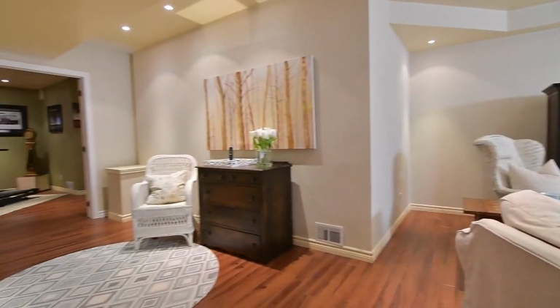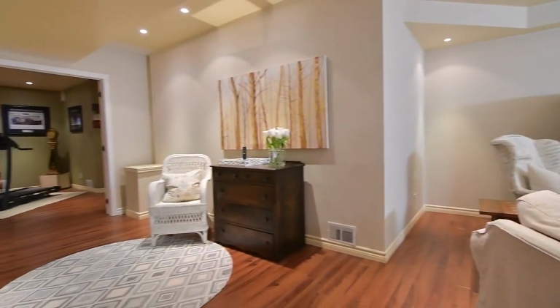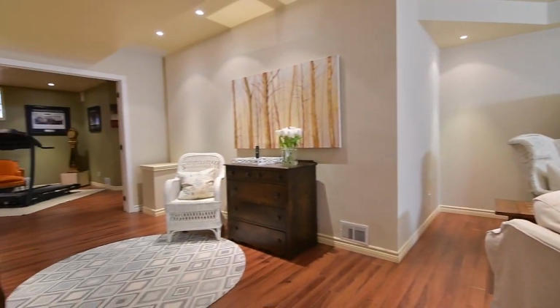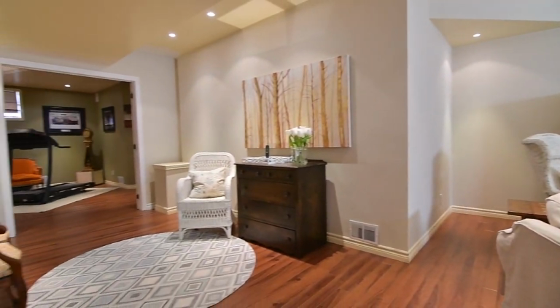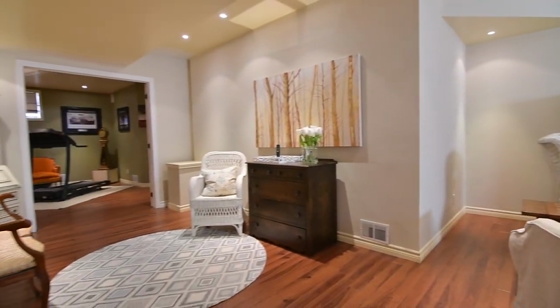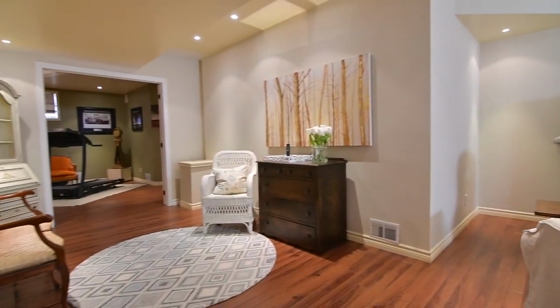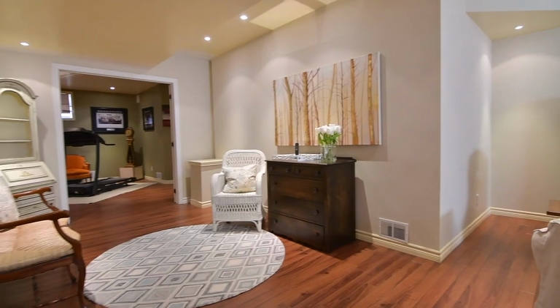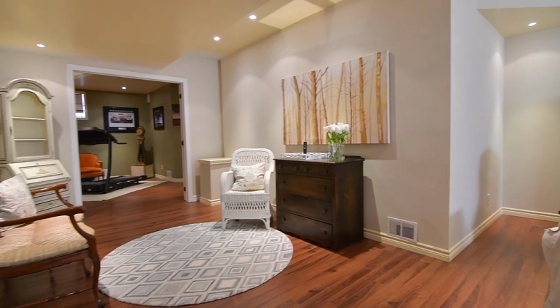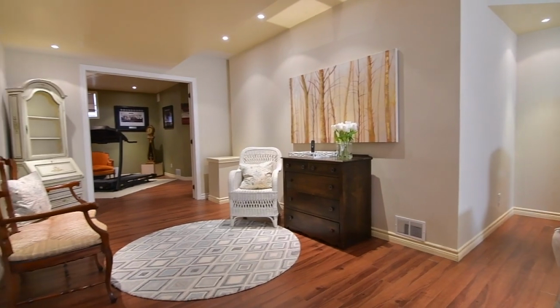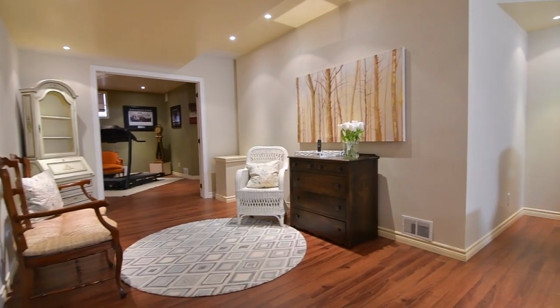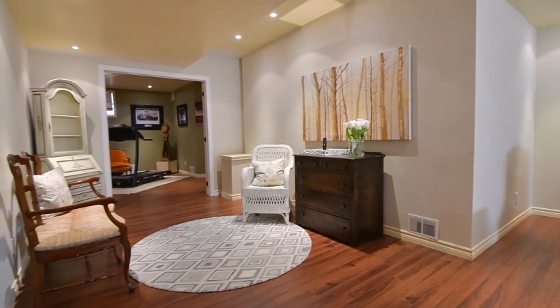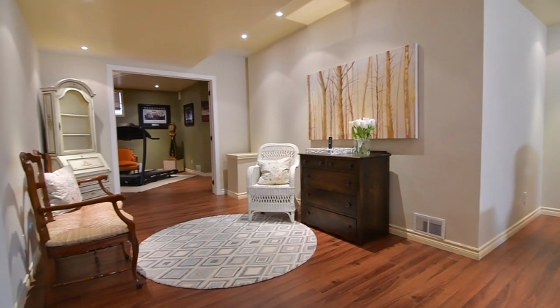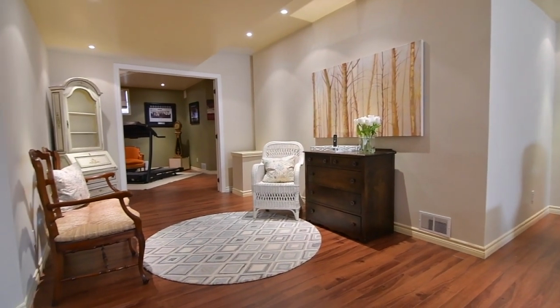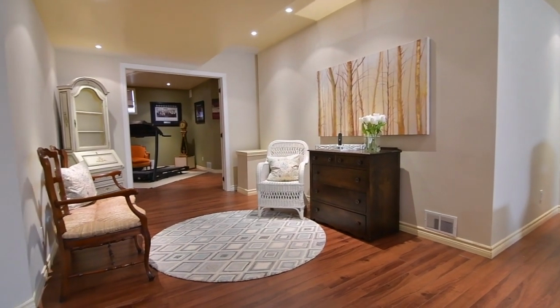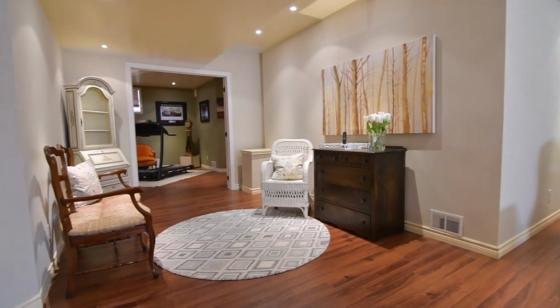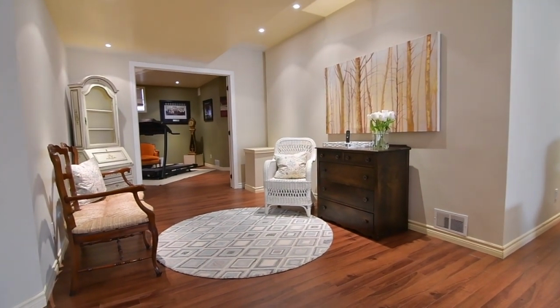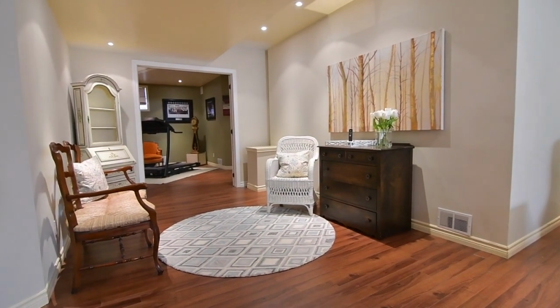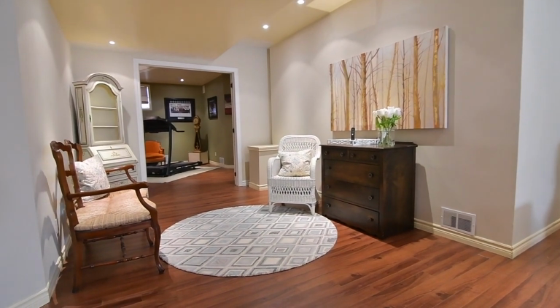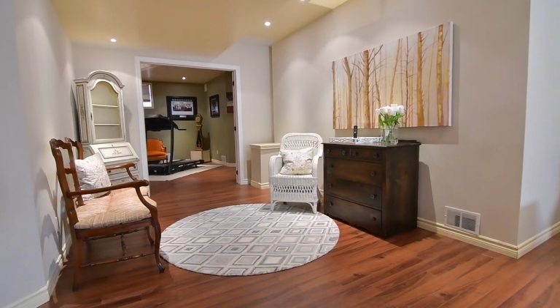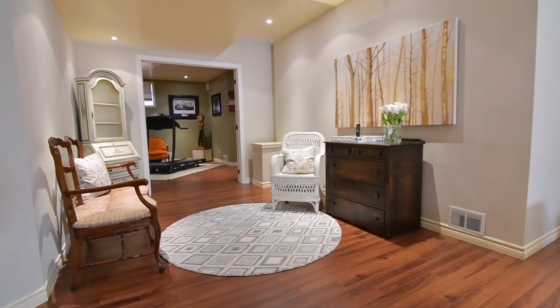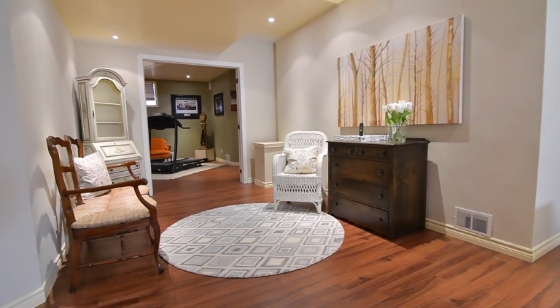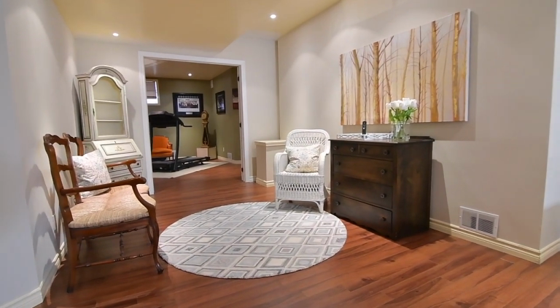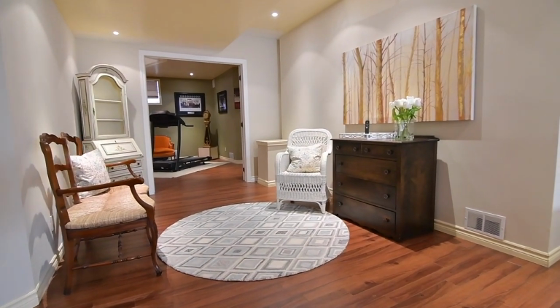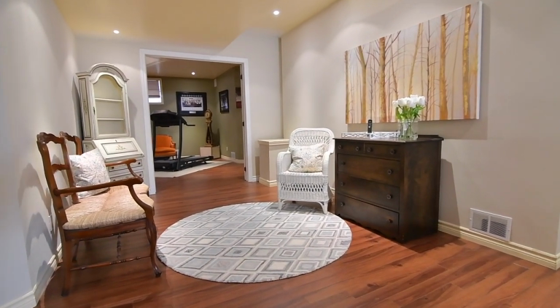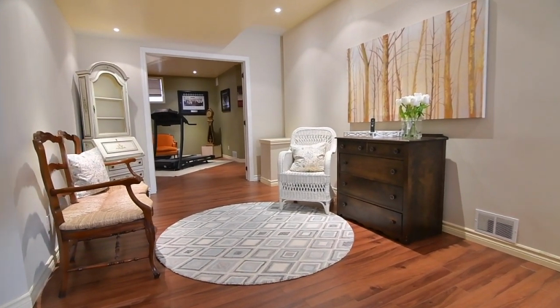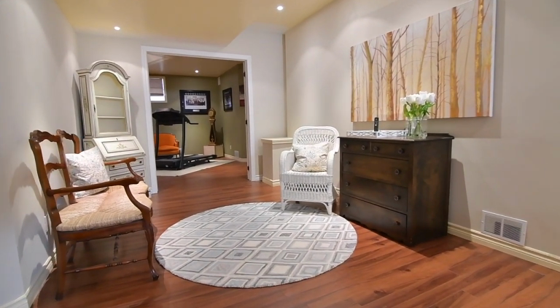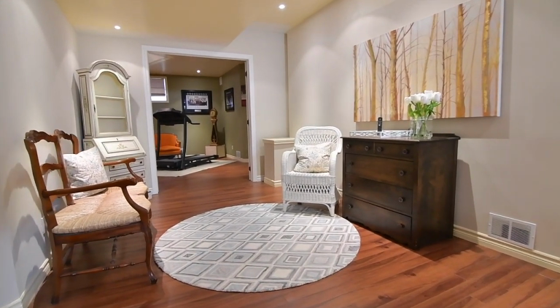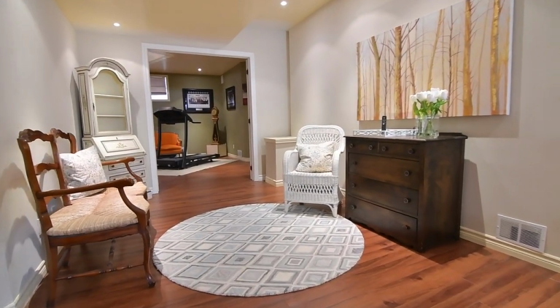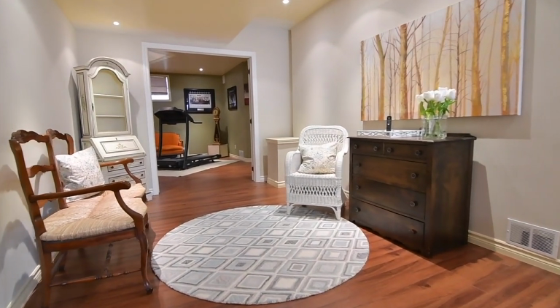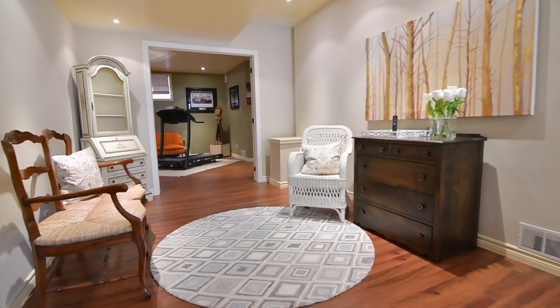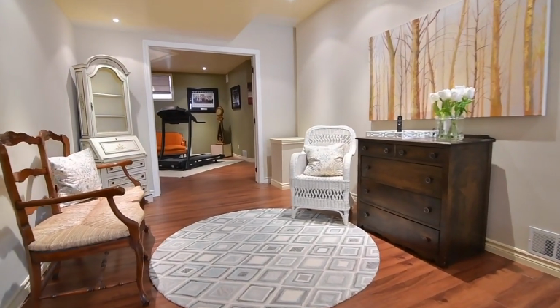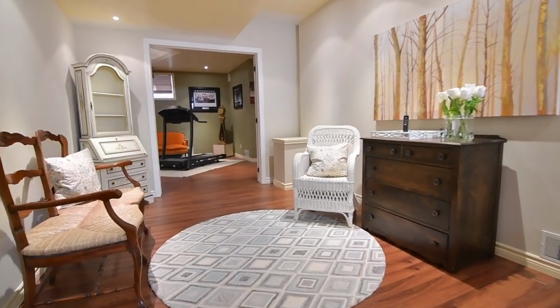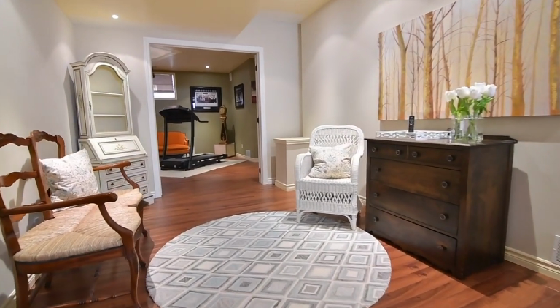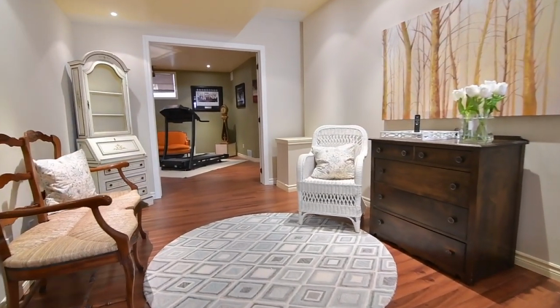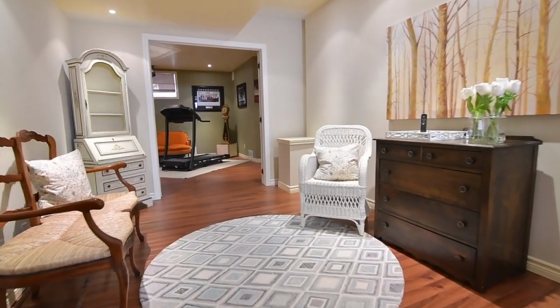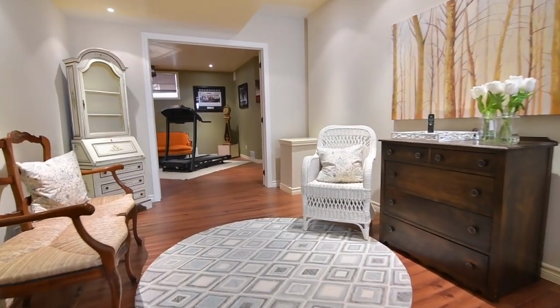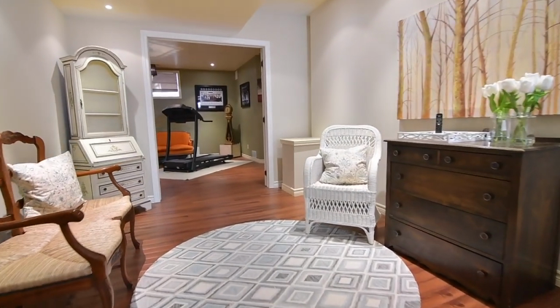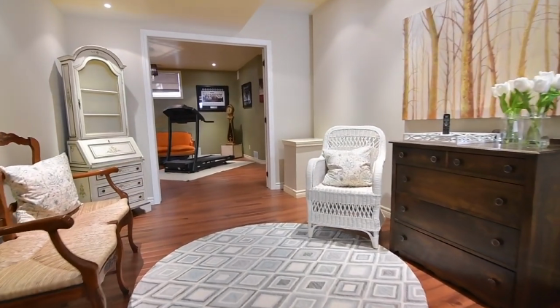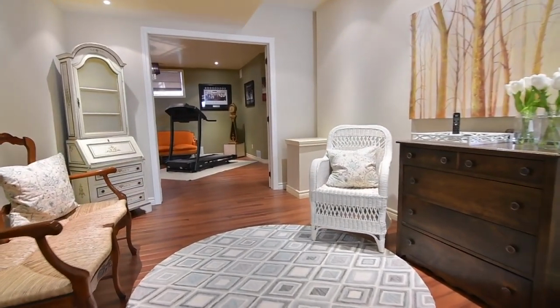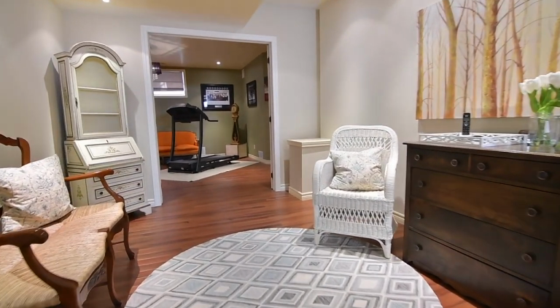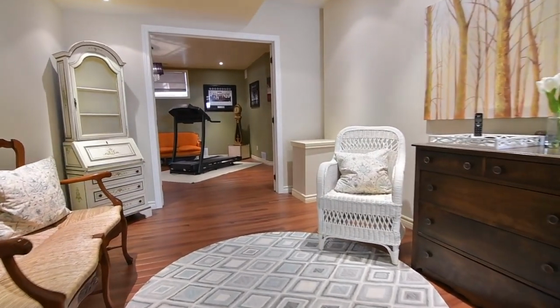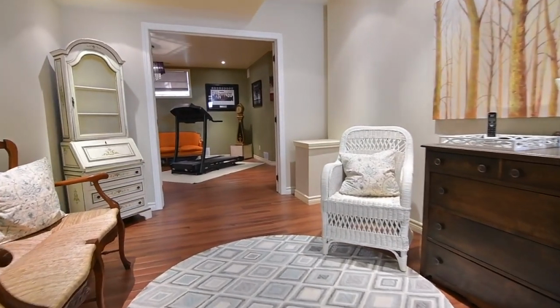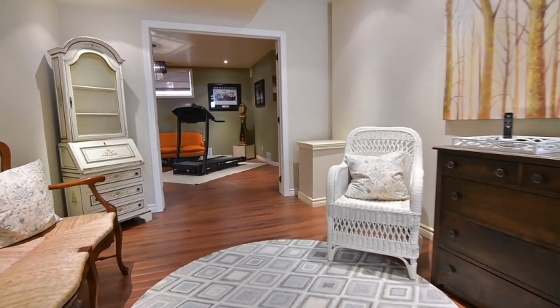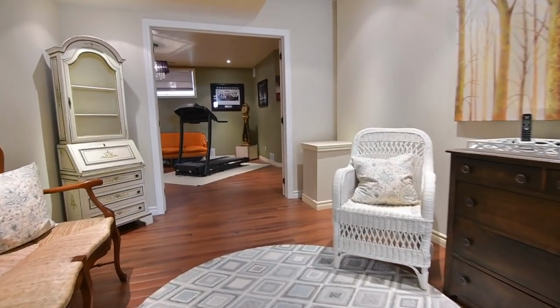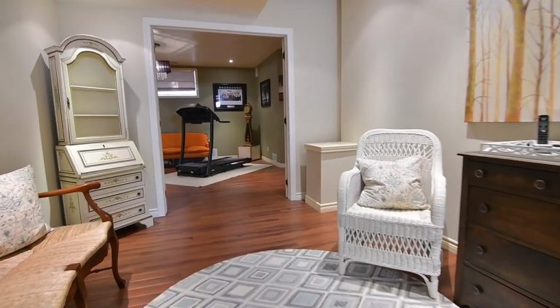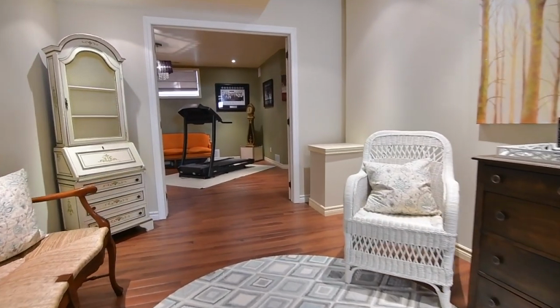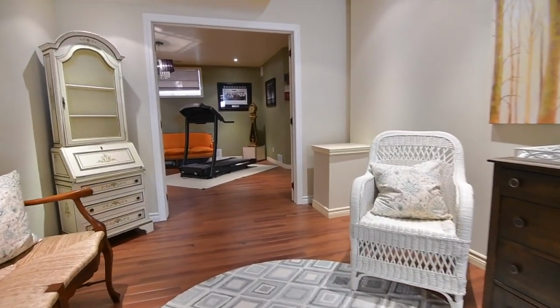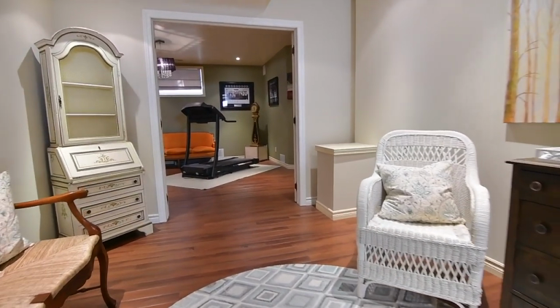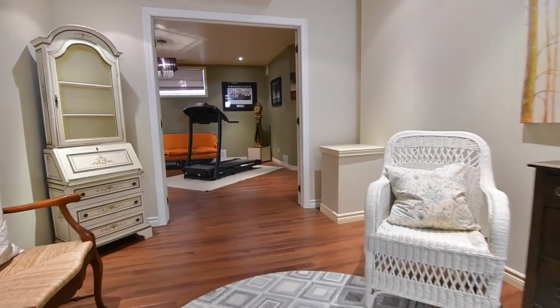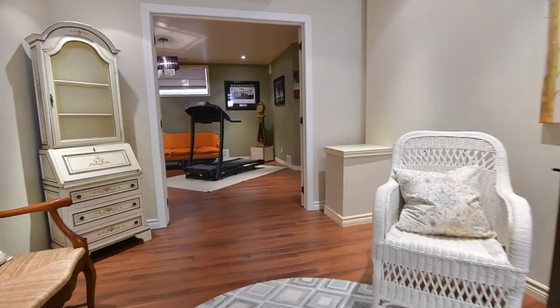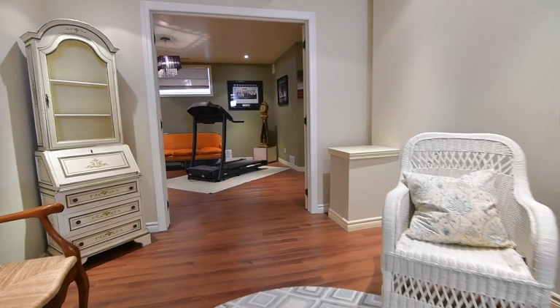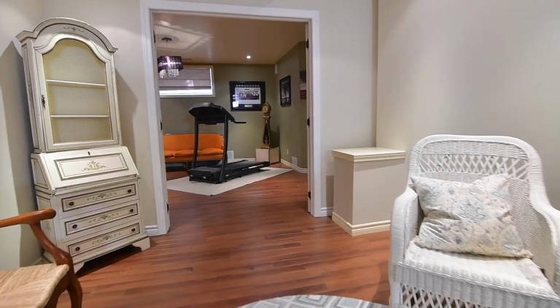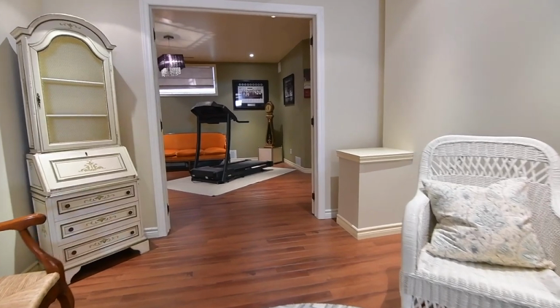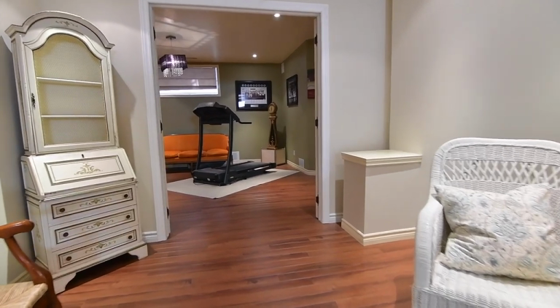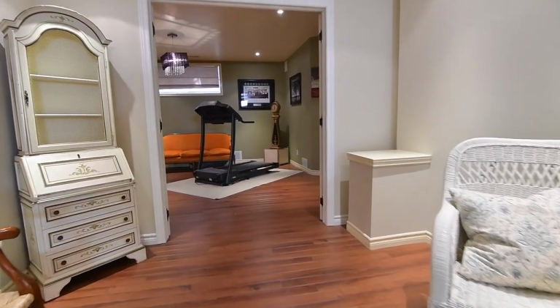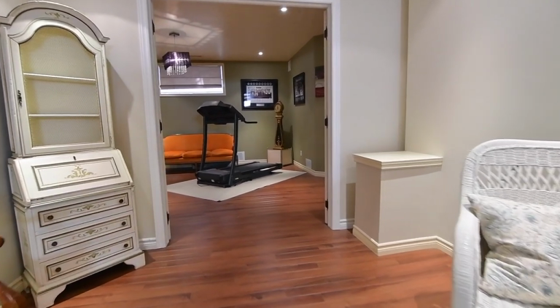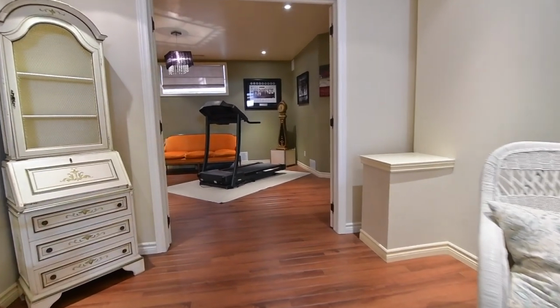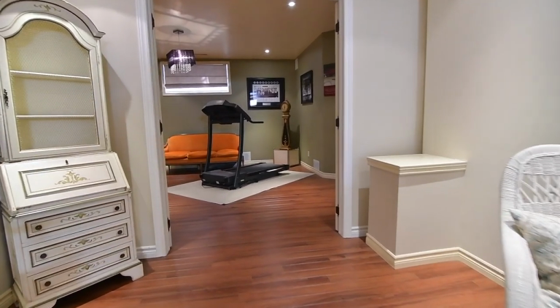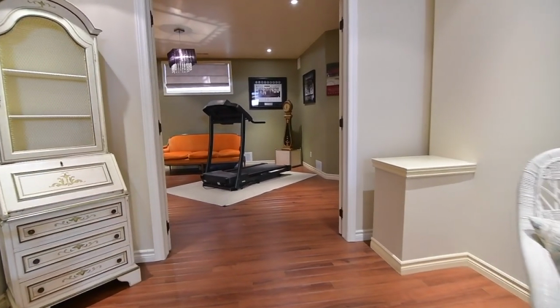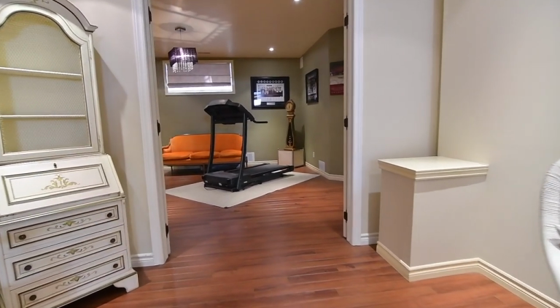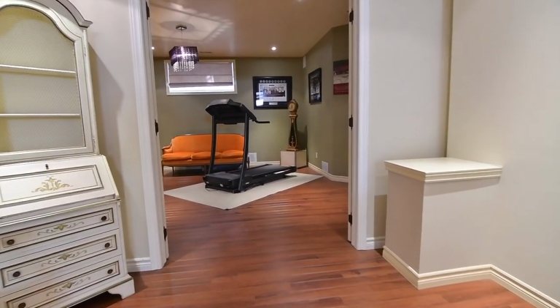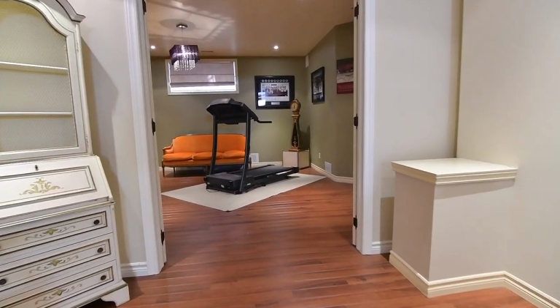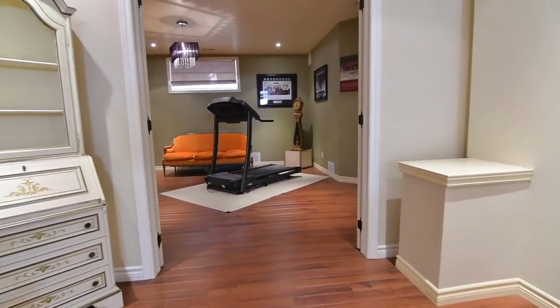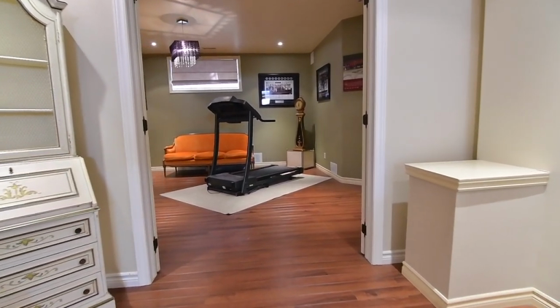Ambiently brightened with a modern chandelier, this bonus room is well-suited as a workout room, playroom, or as an additional bedroom.